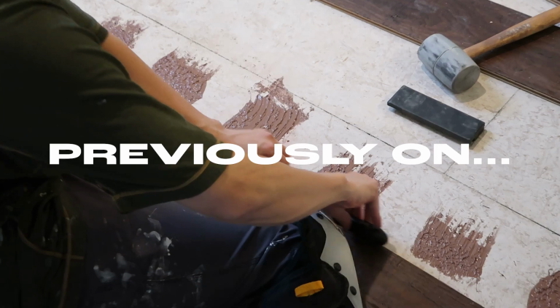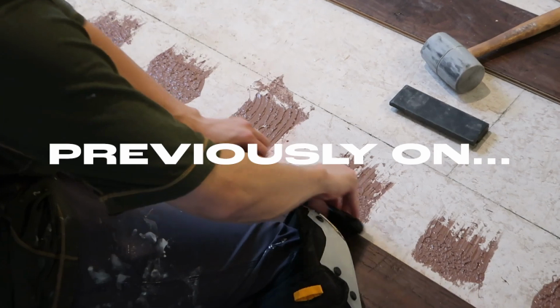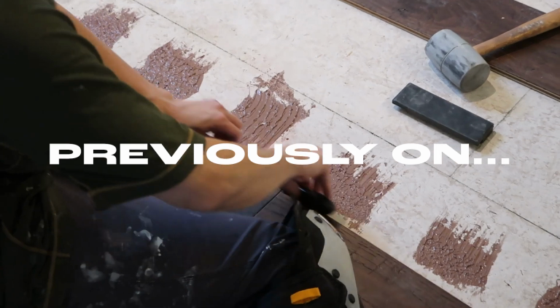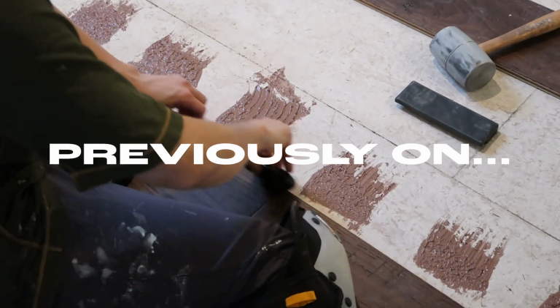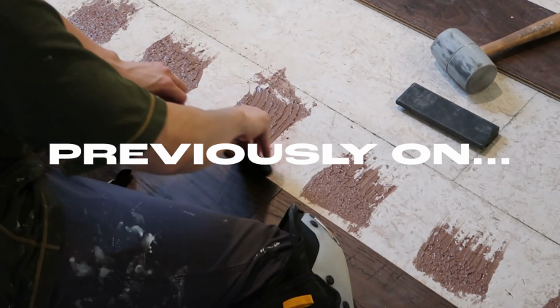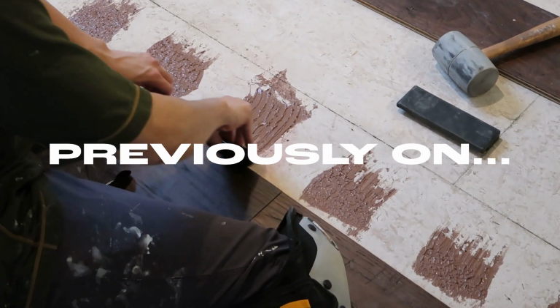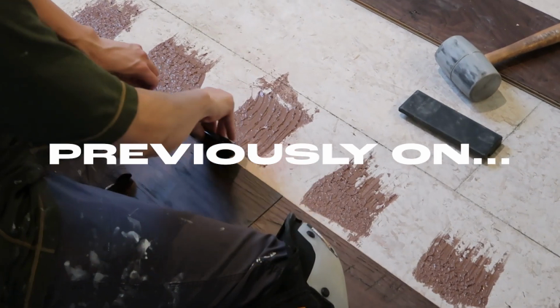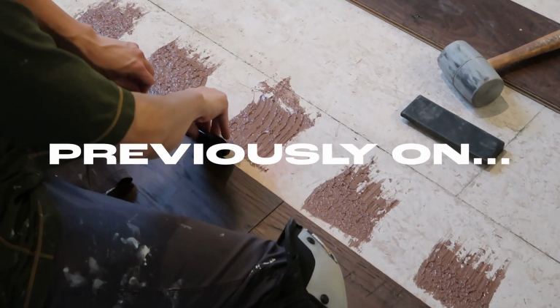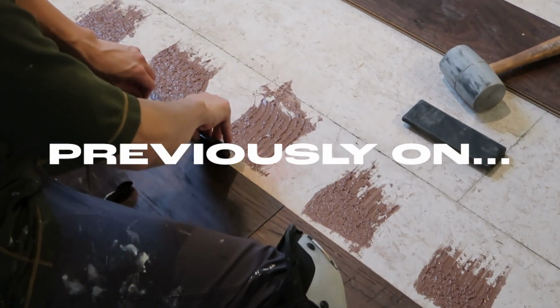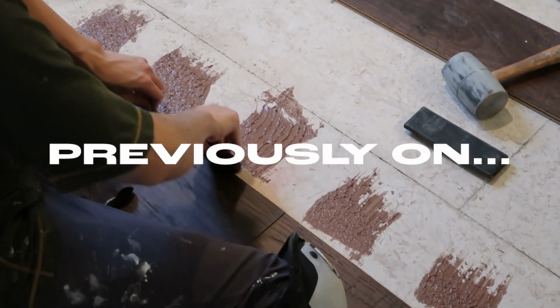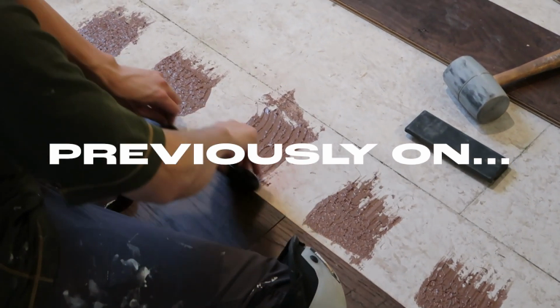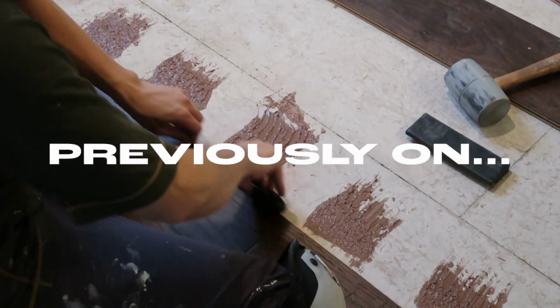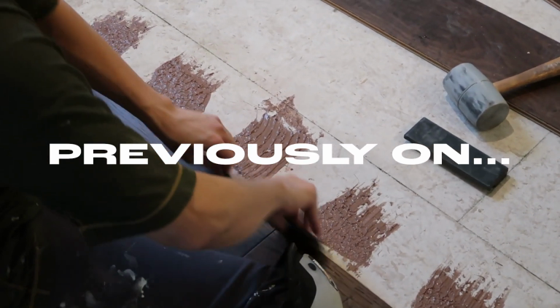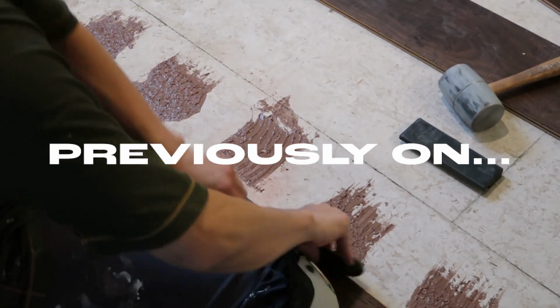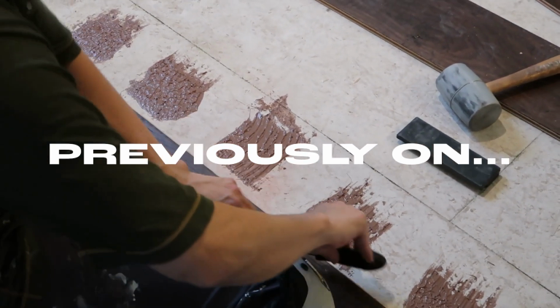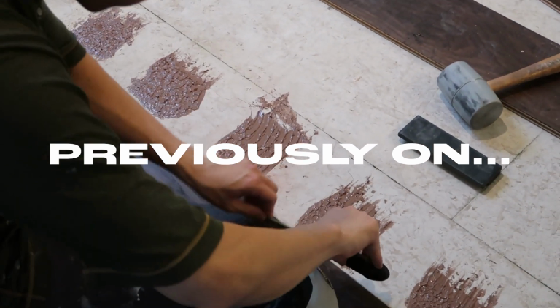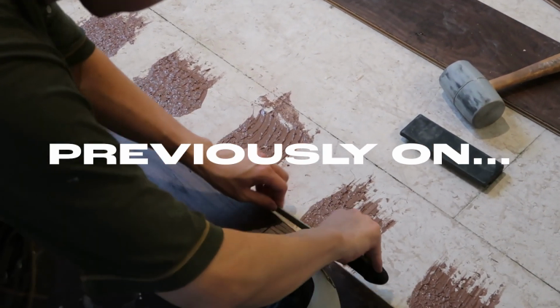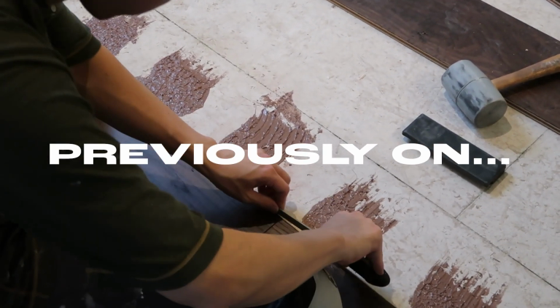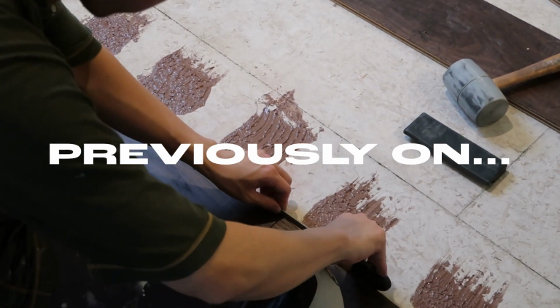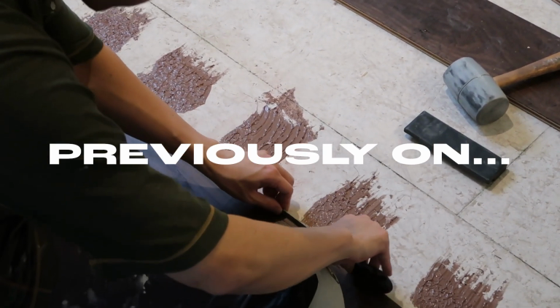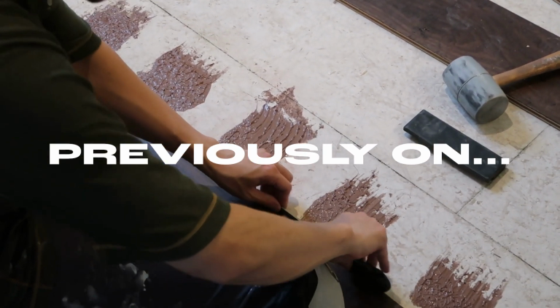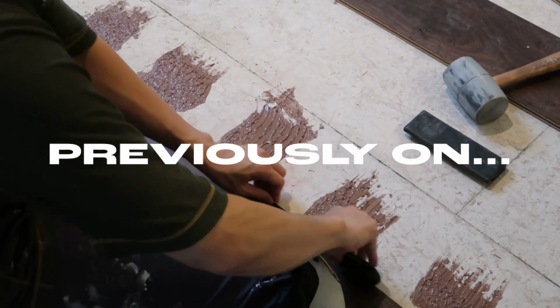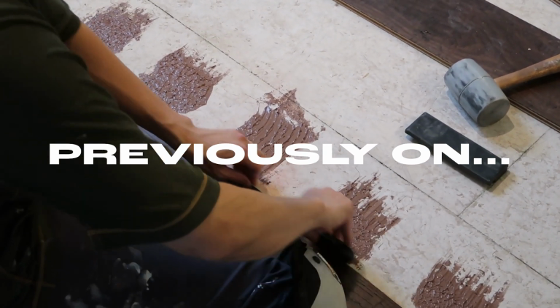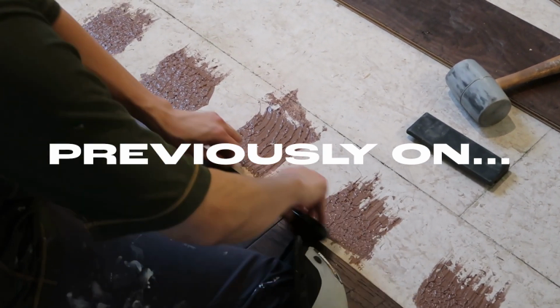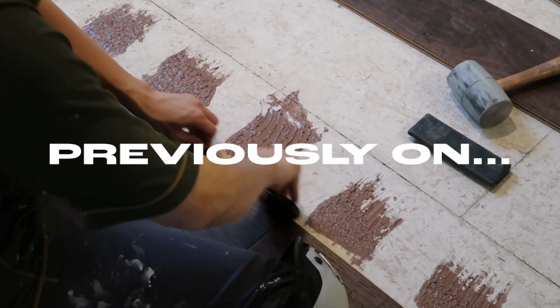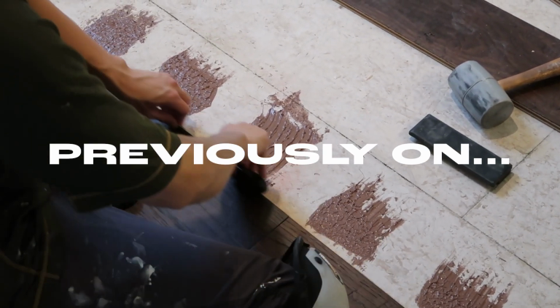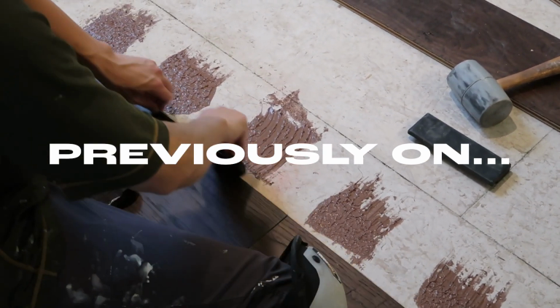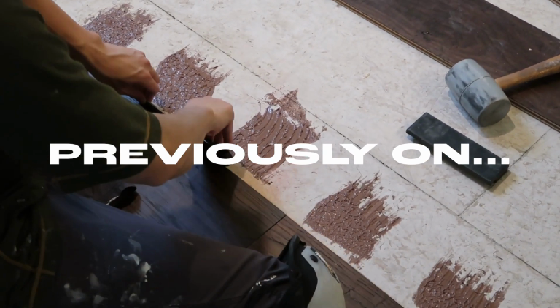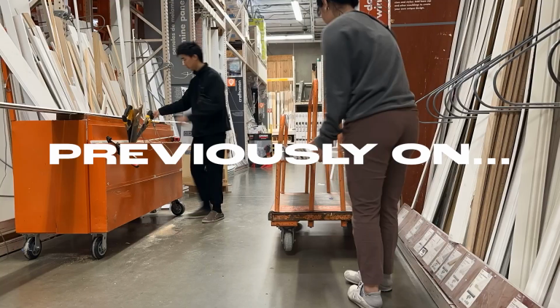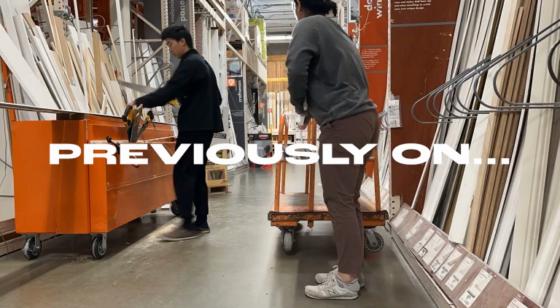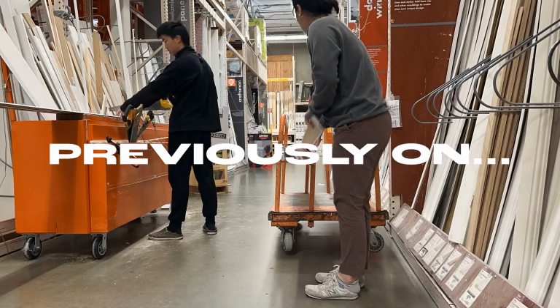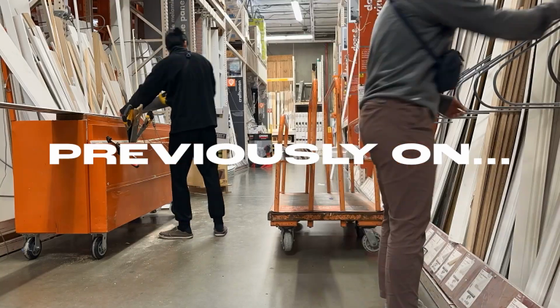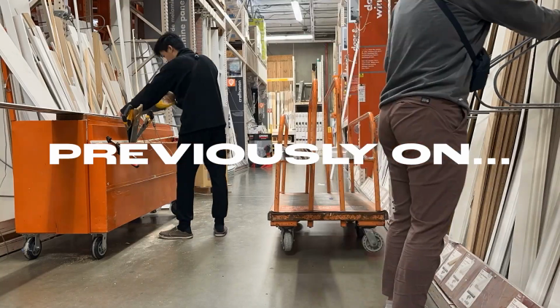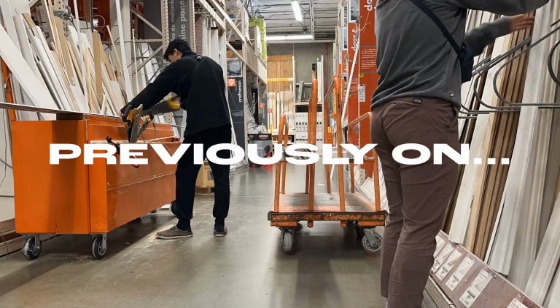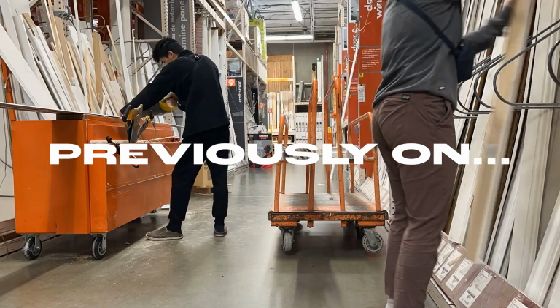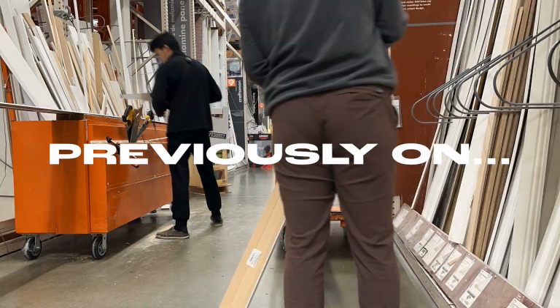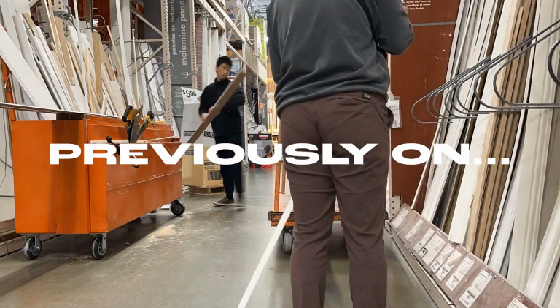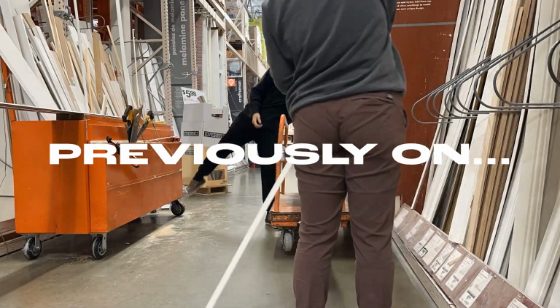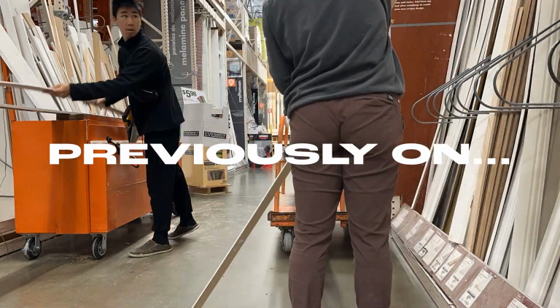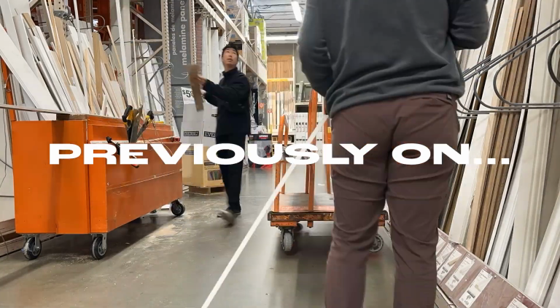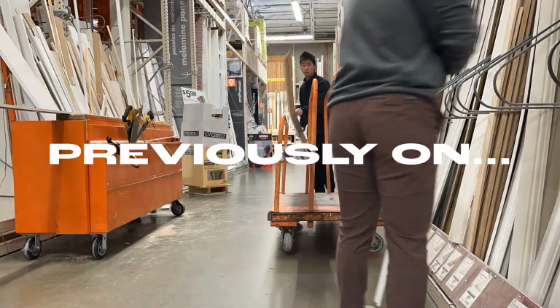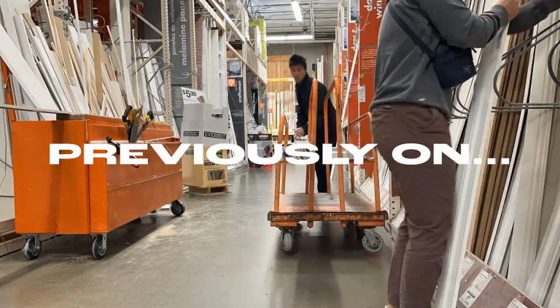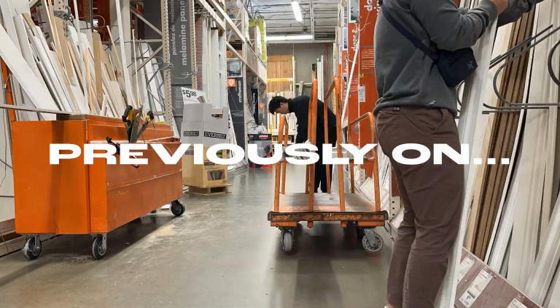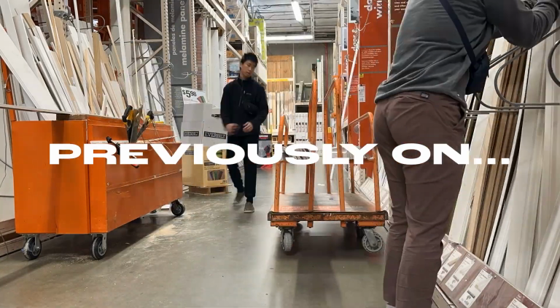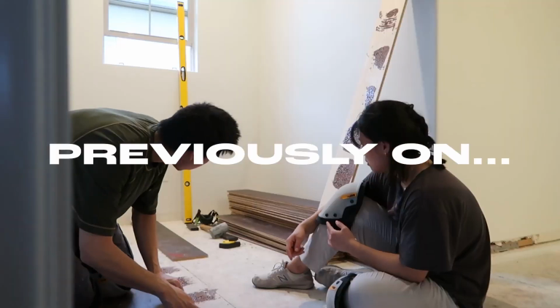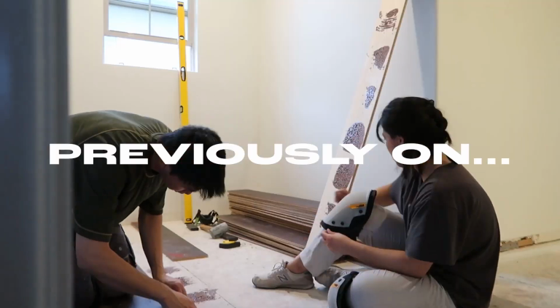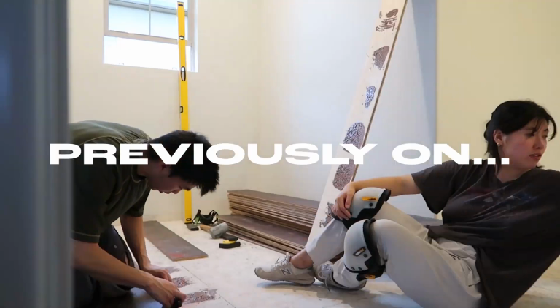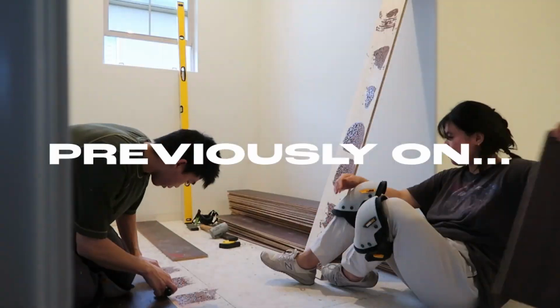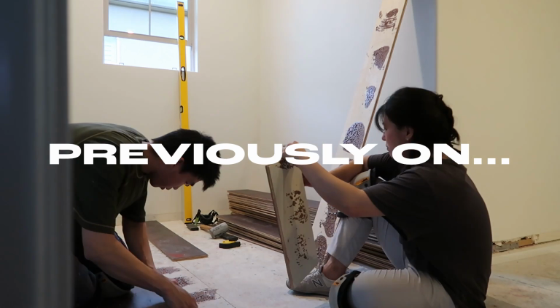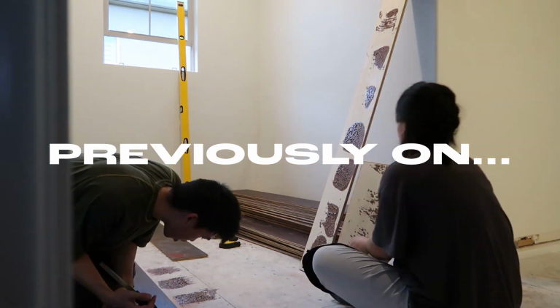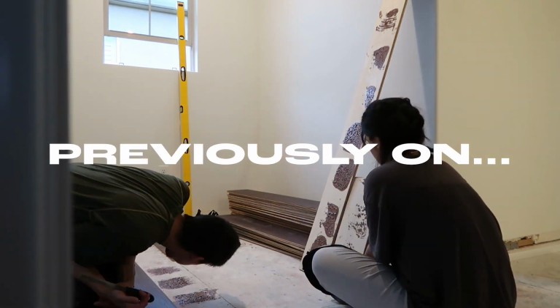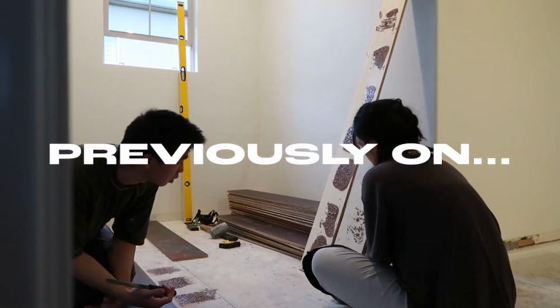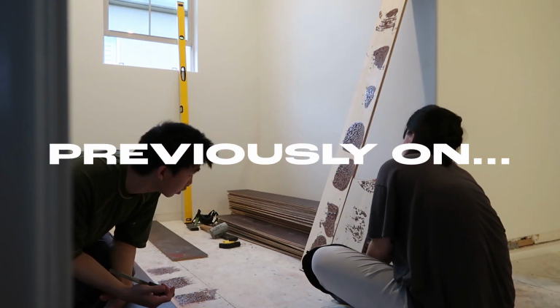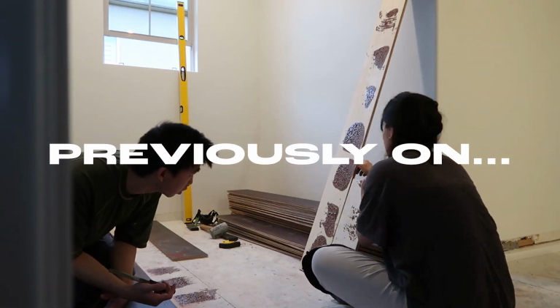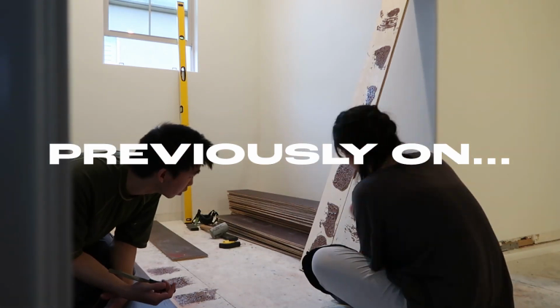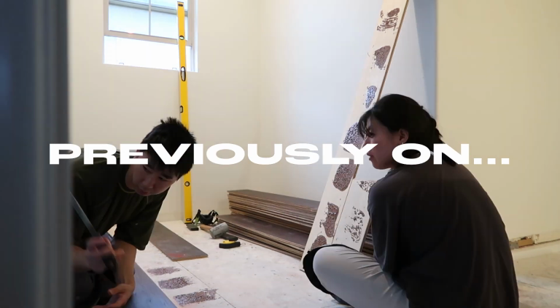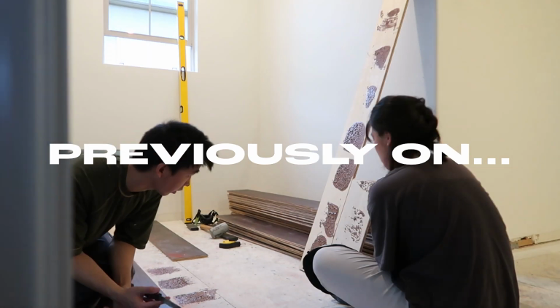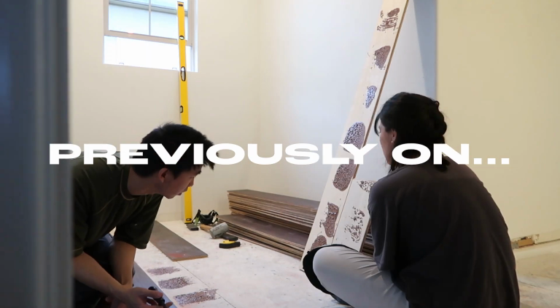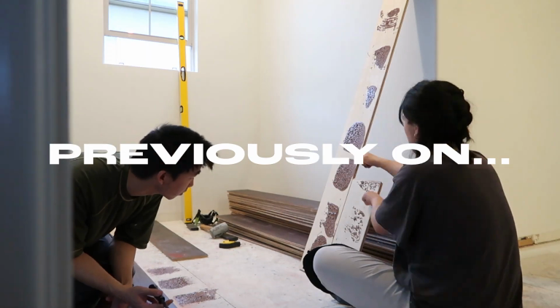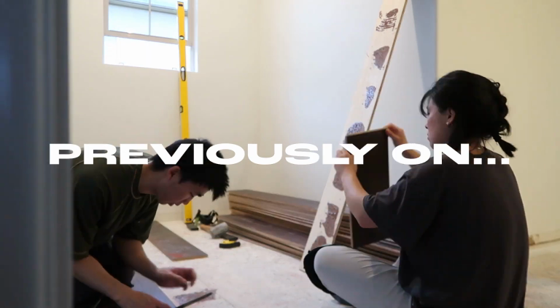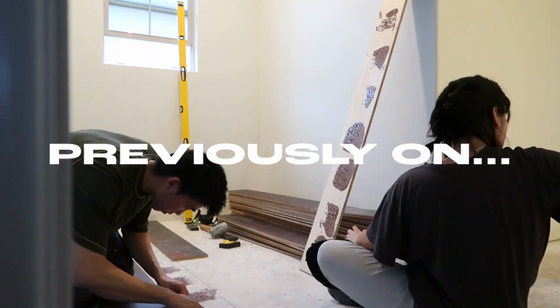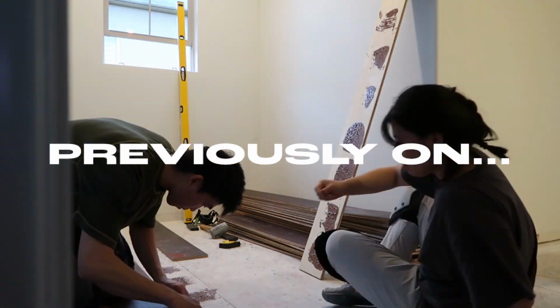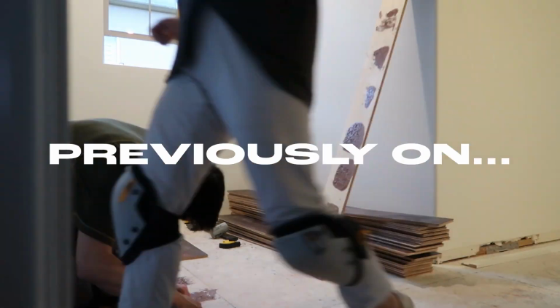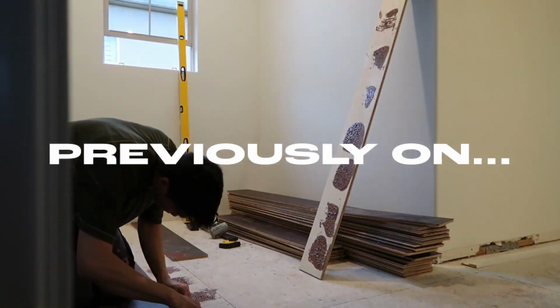Previously on our home renovation series, we bought molding and ran into our first hardwood install hiccup.